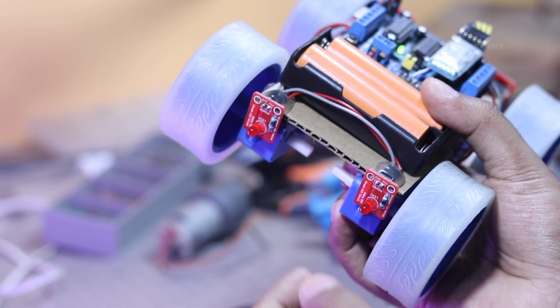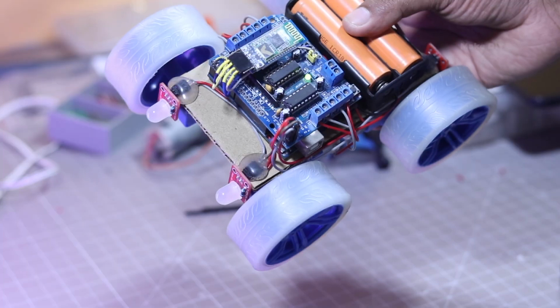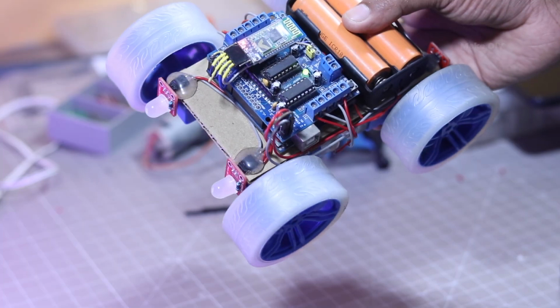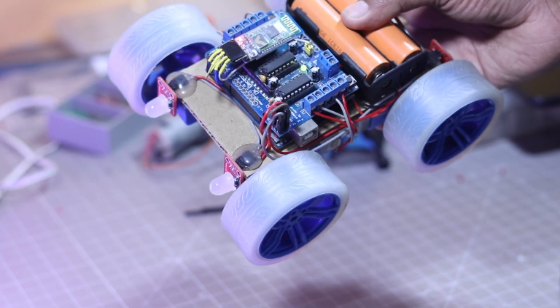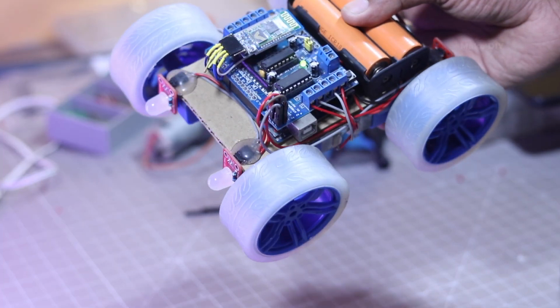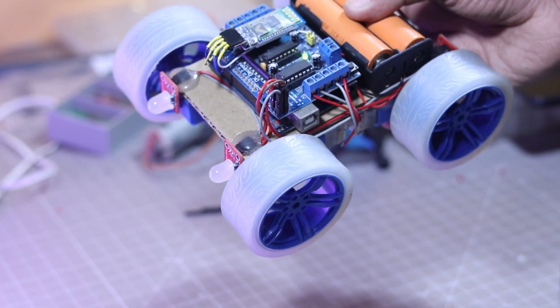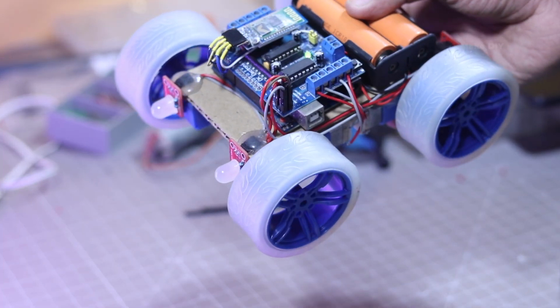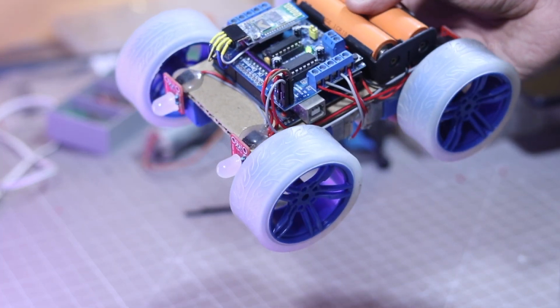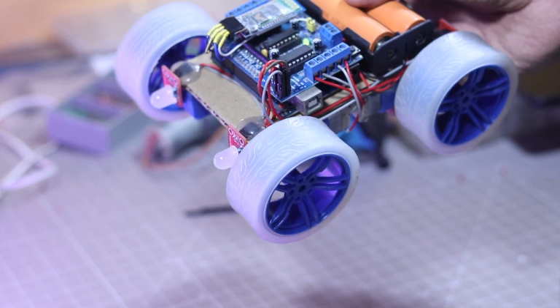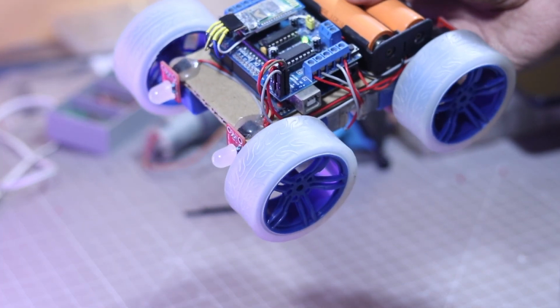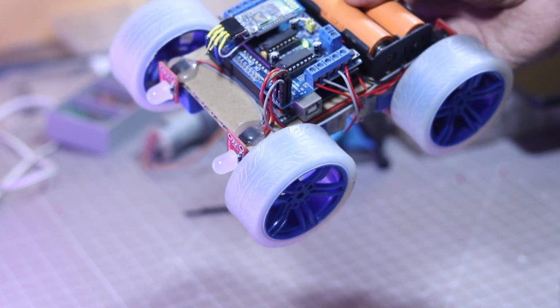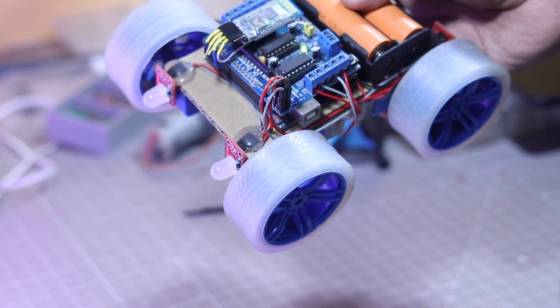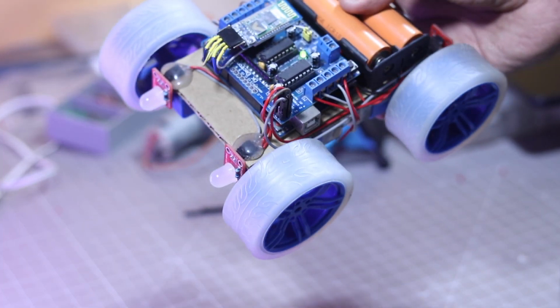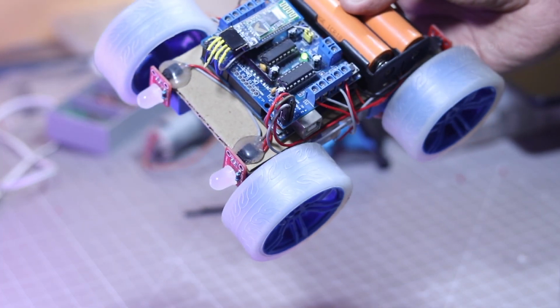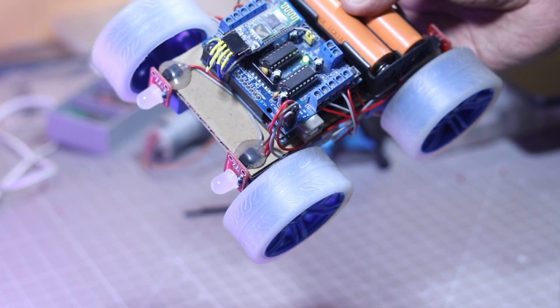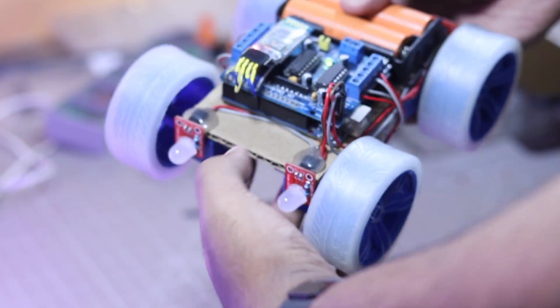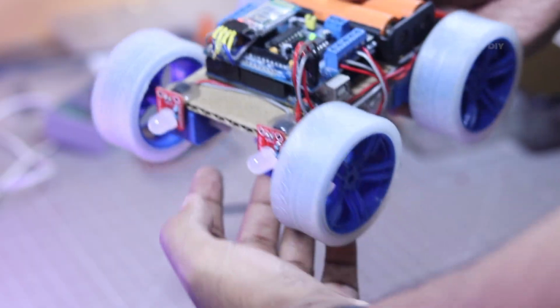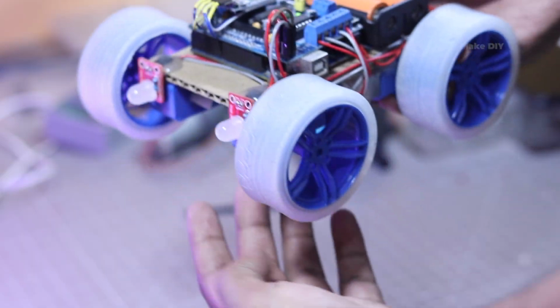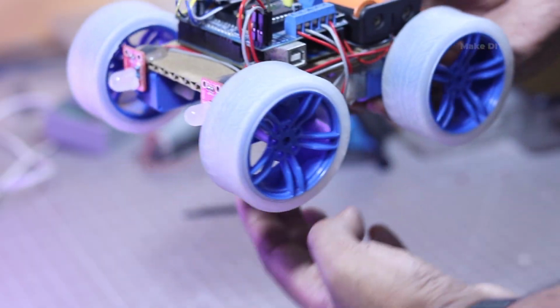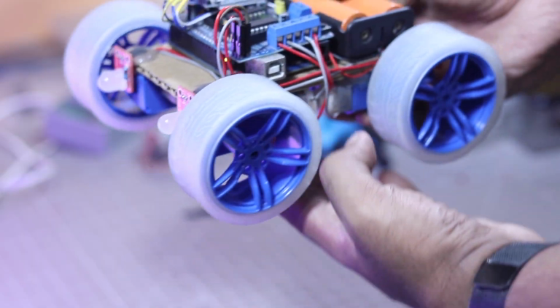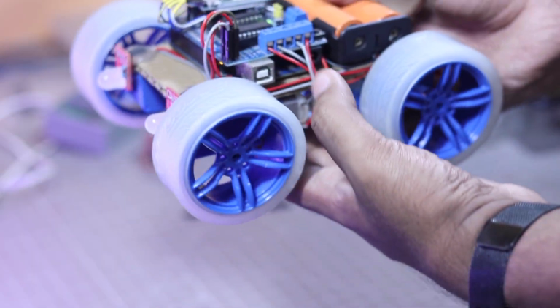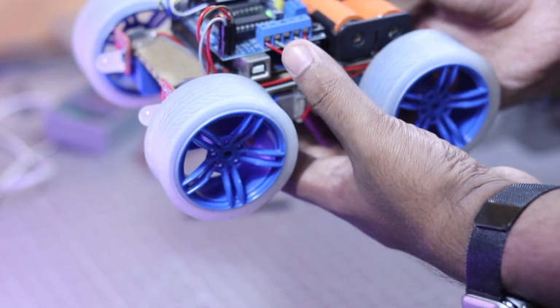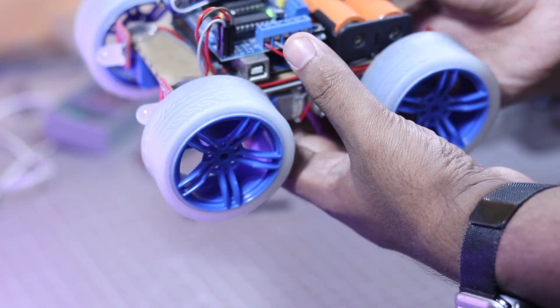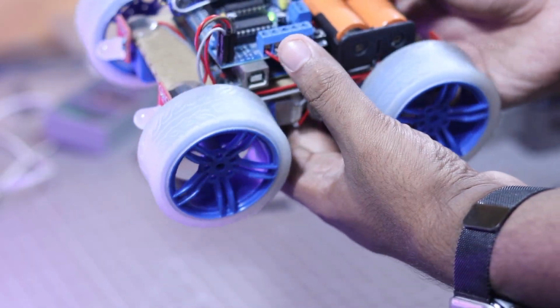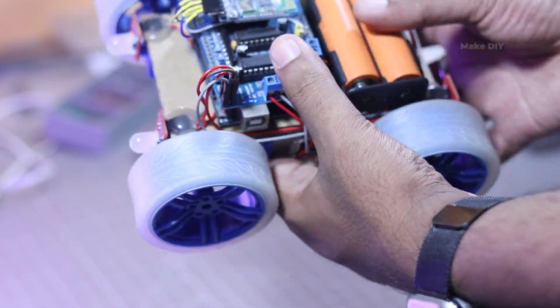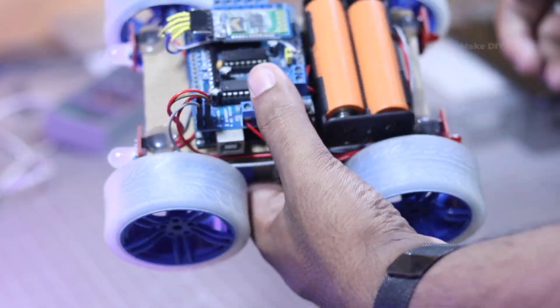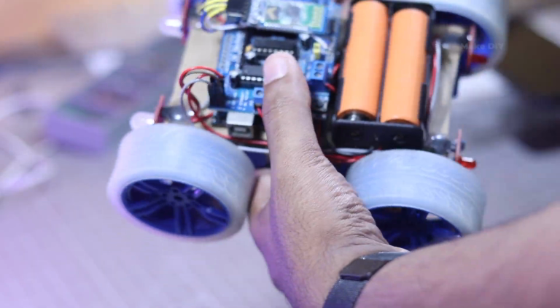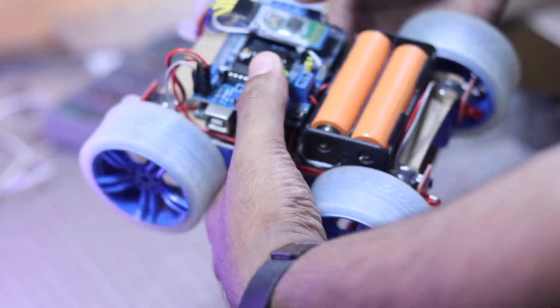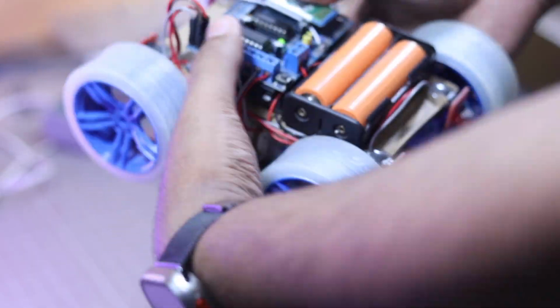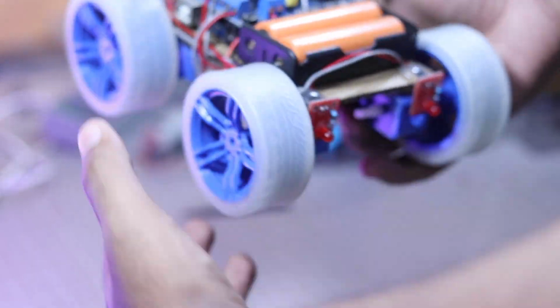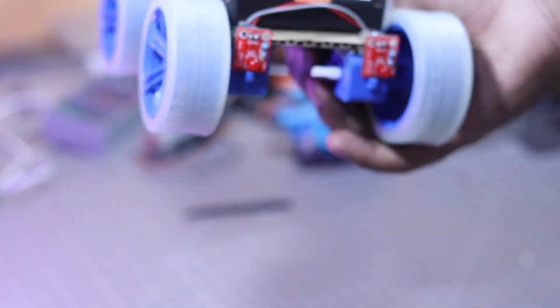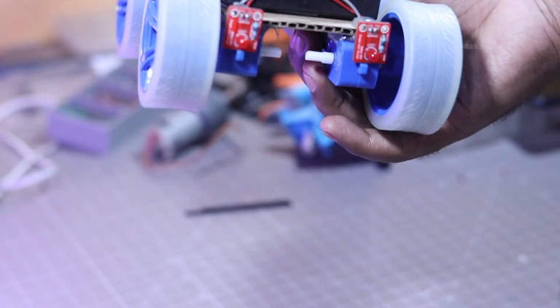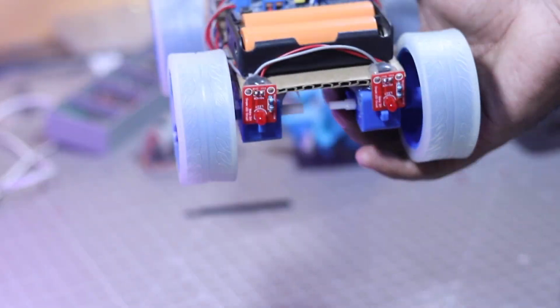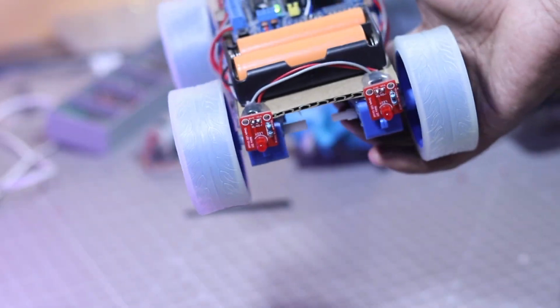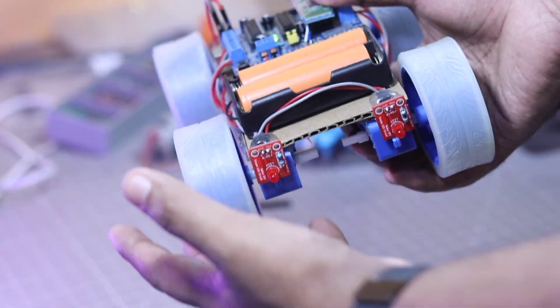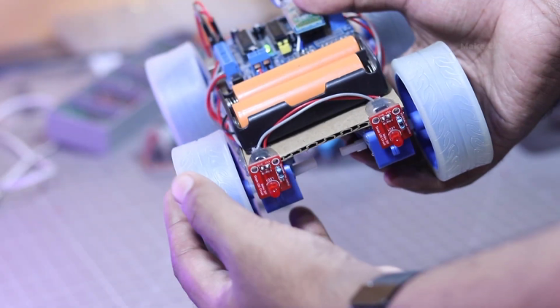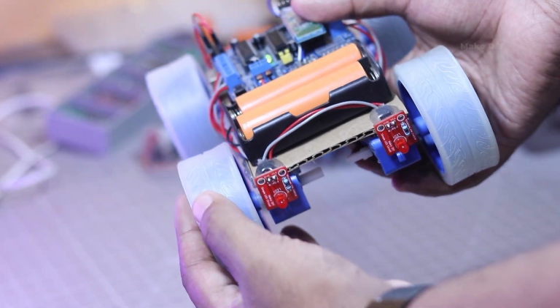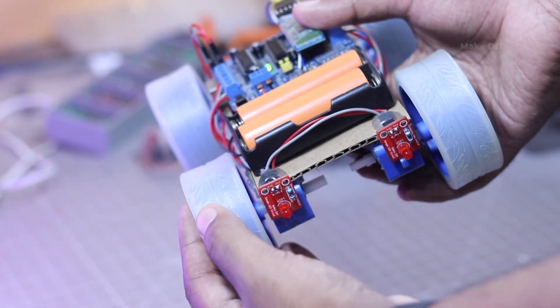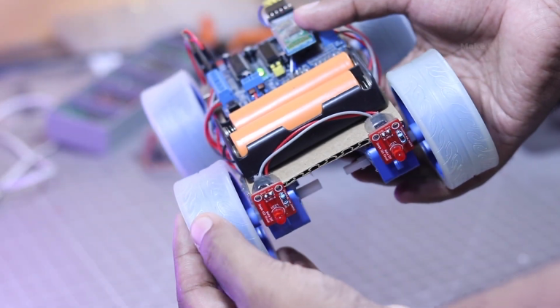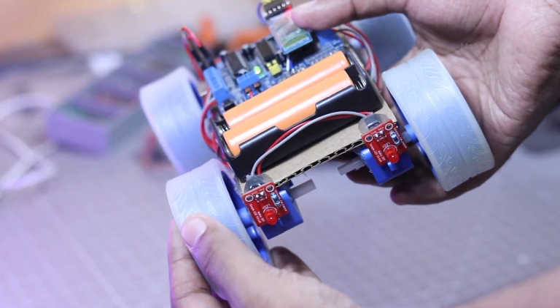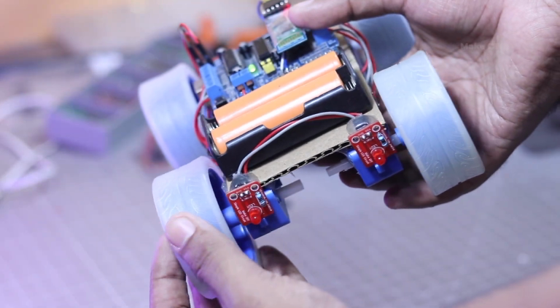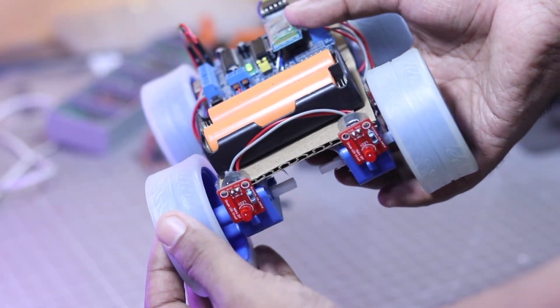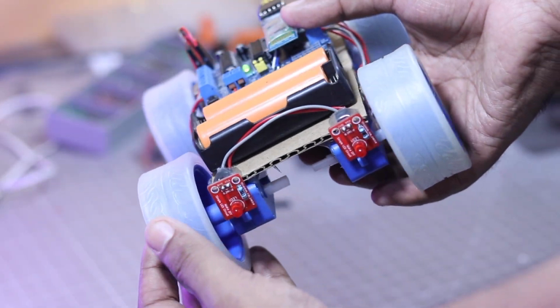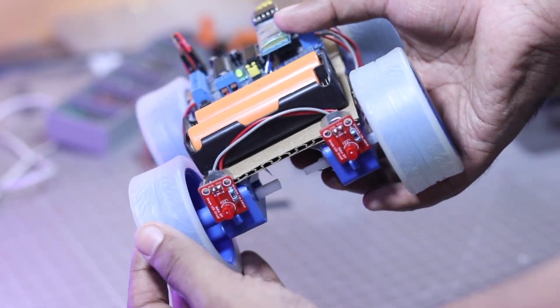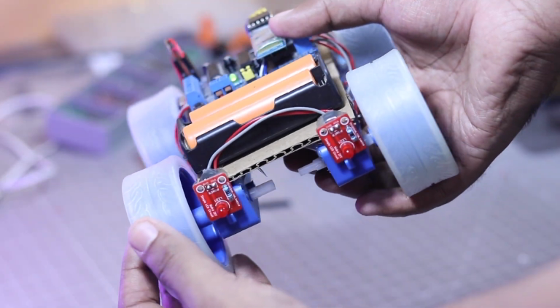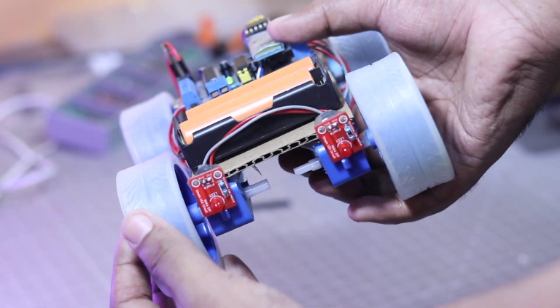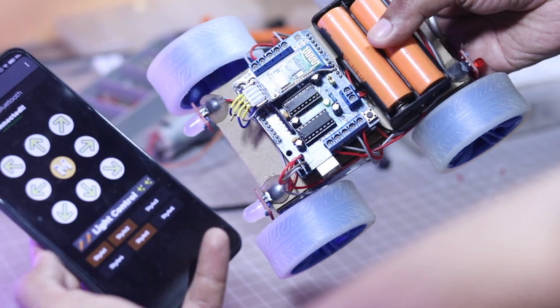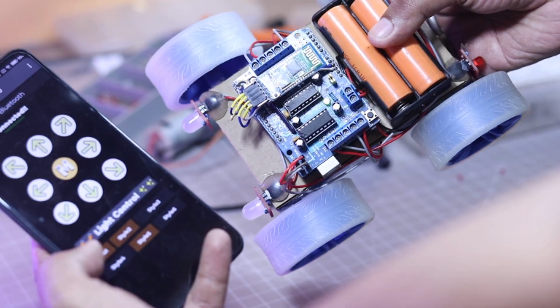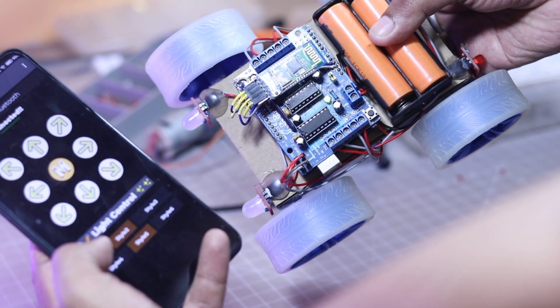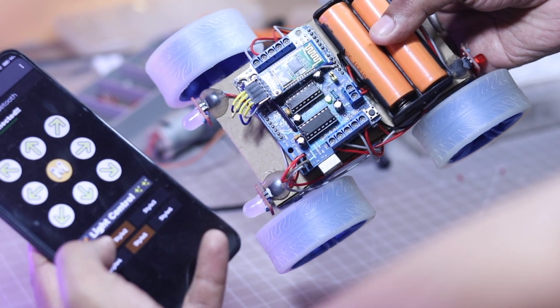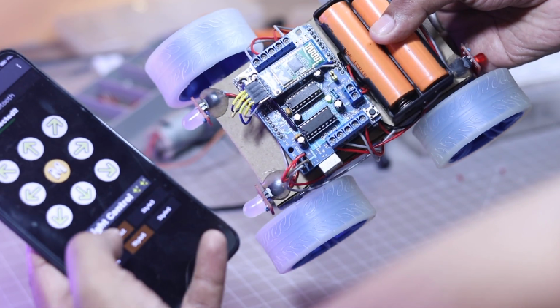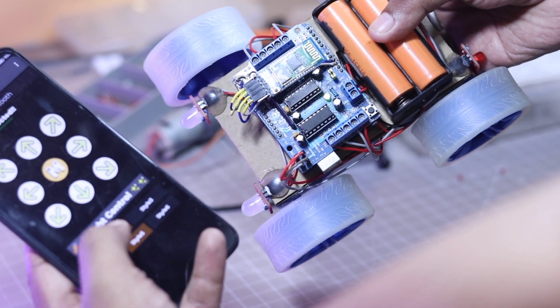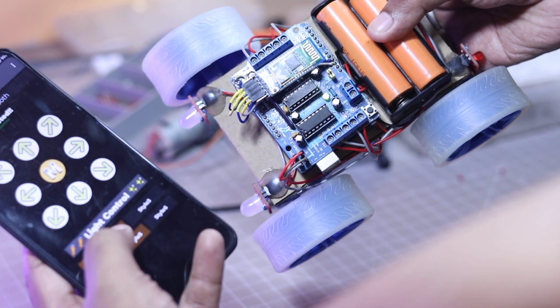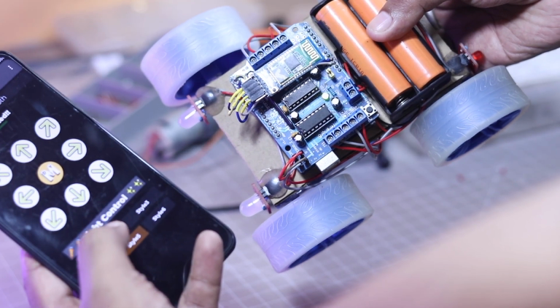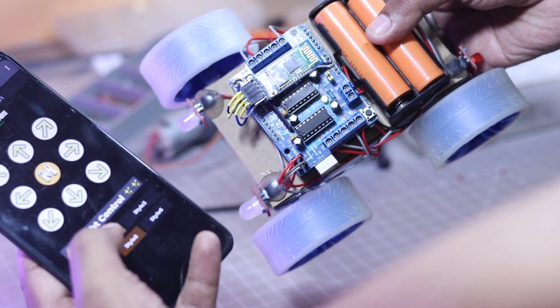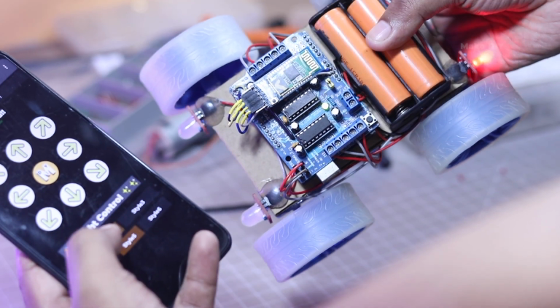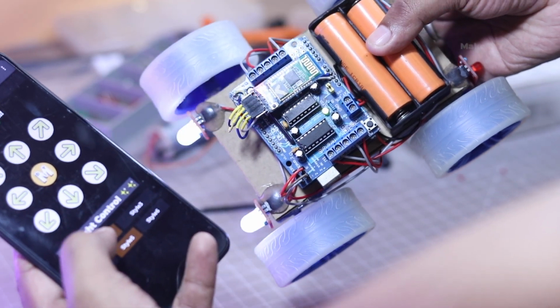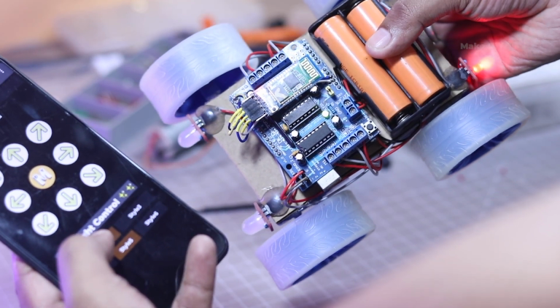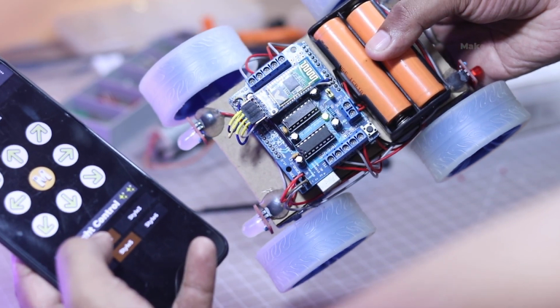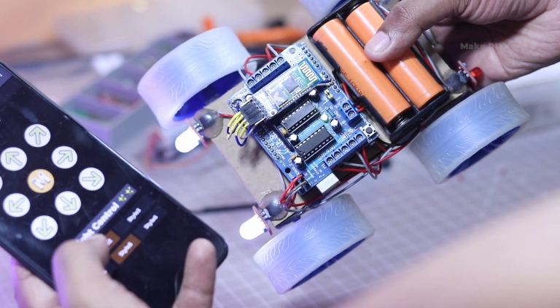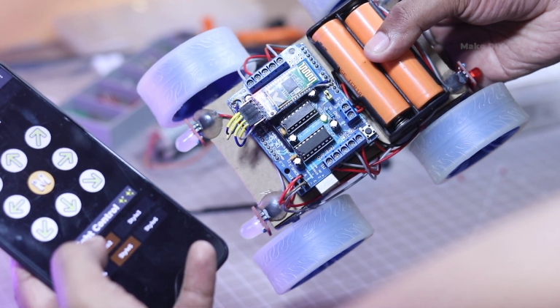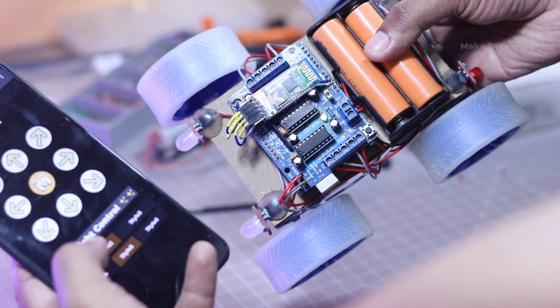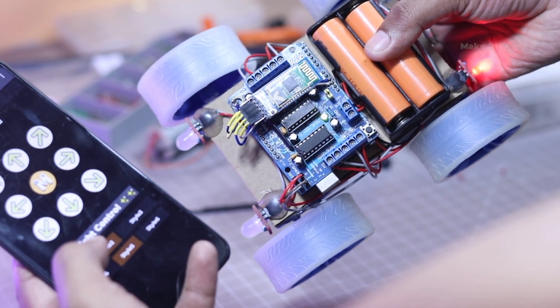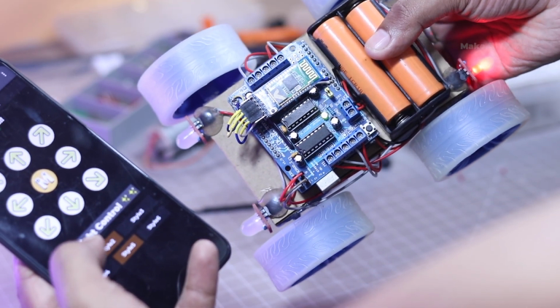Alright, everything's in place. Now let's put this baby to the test and see how it performs.